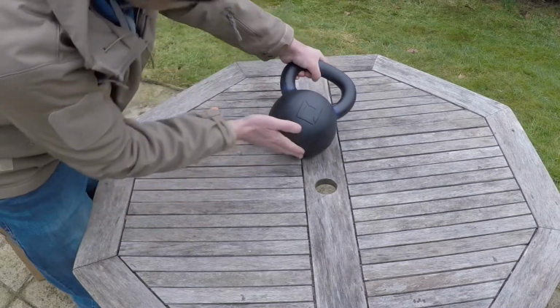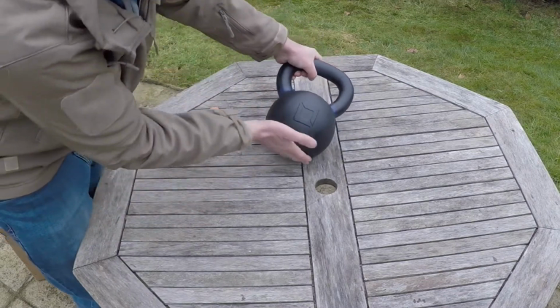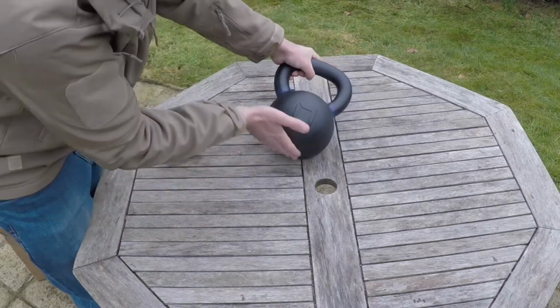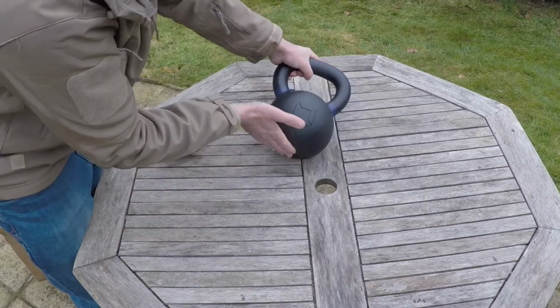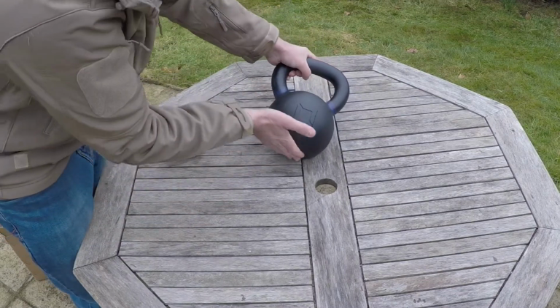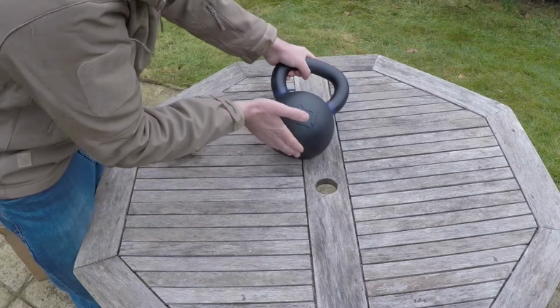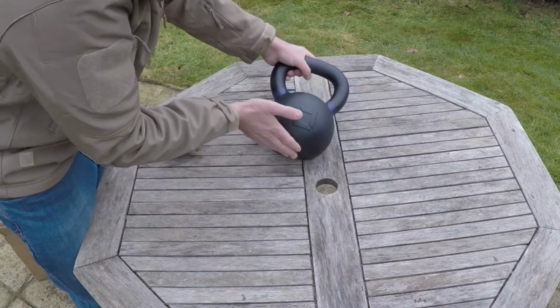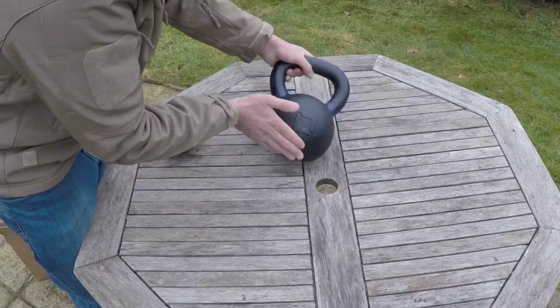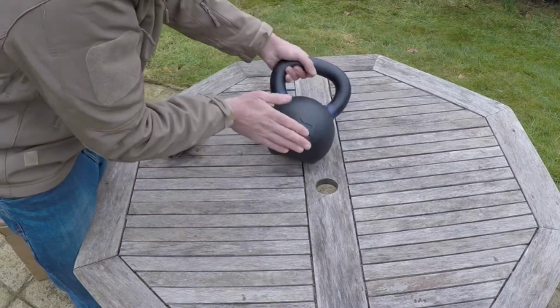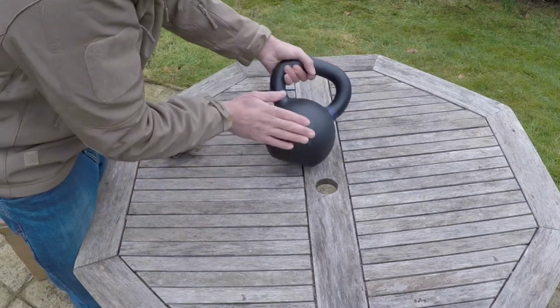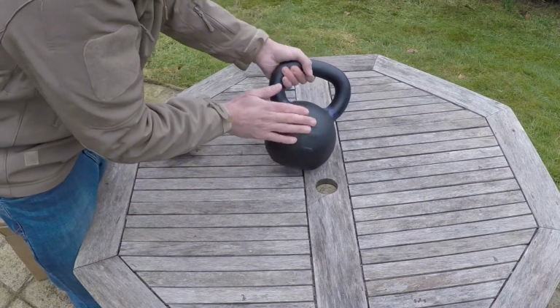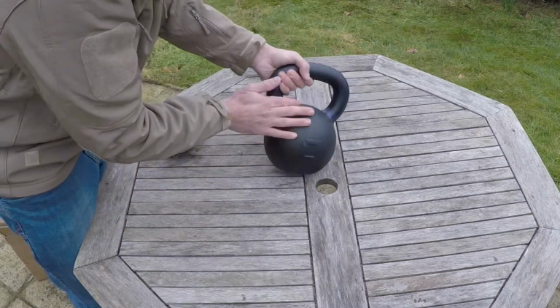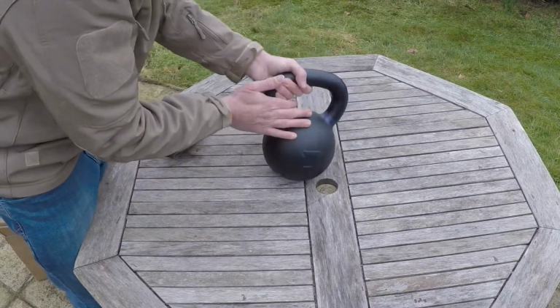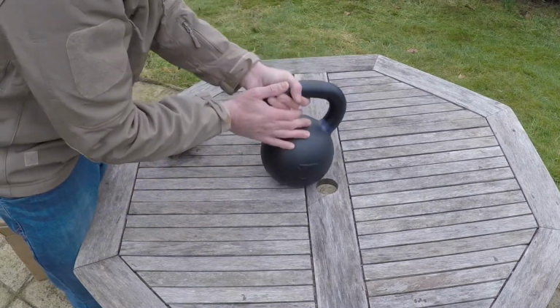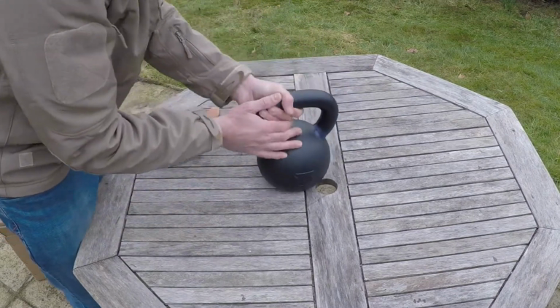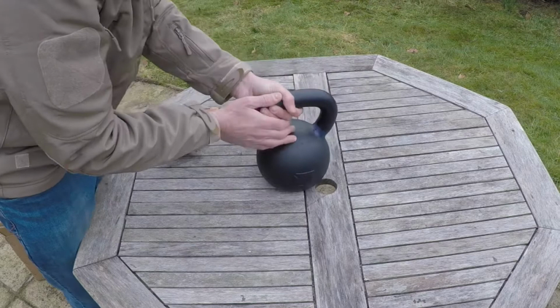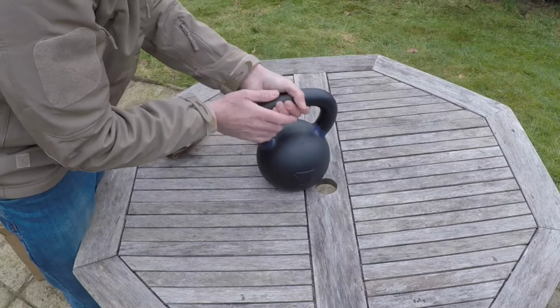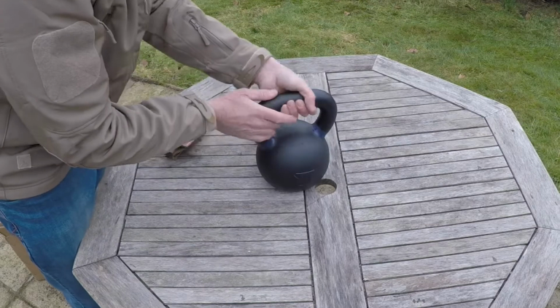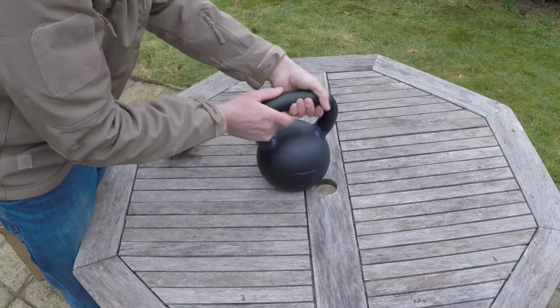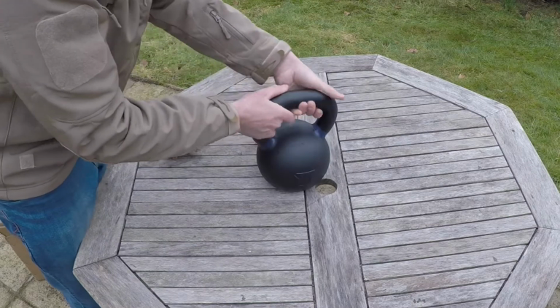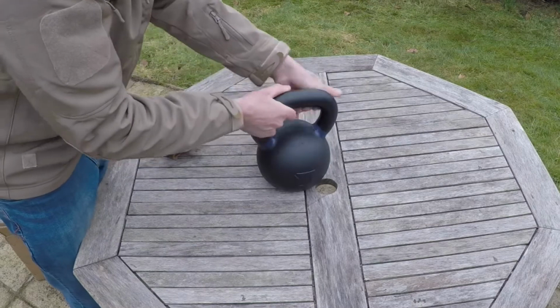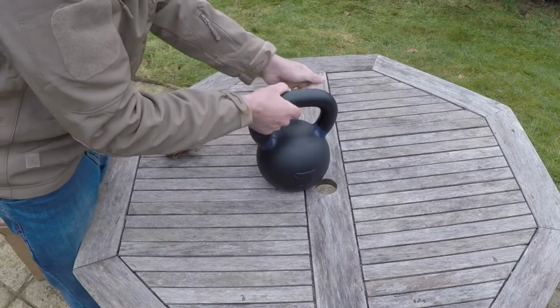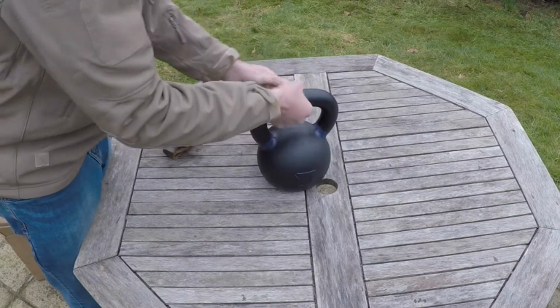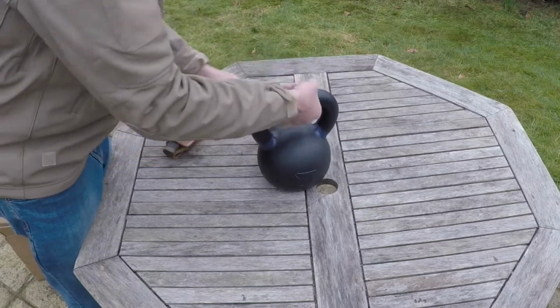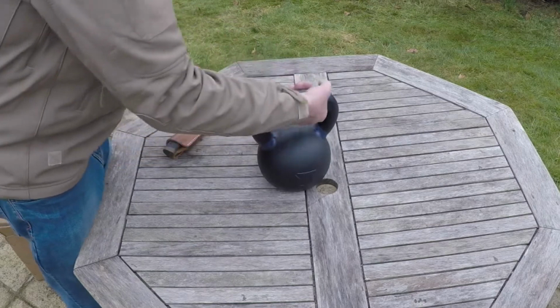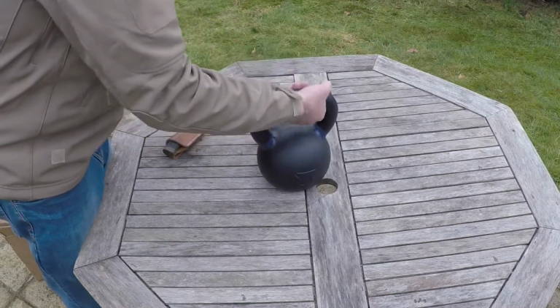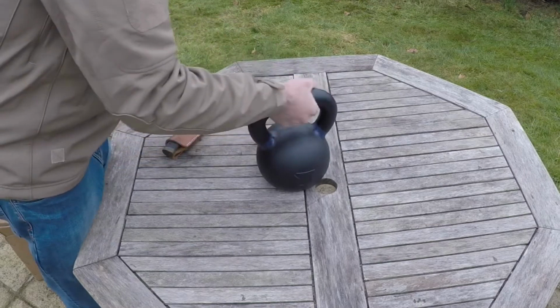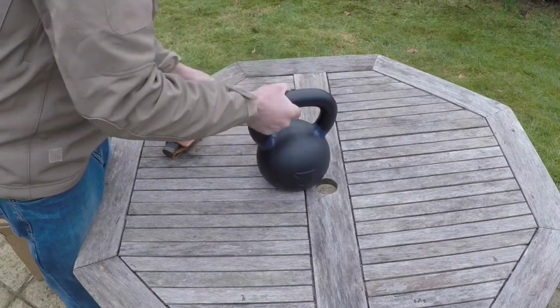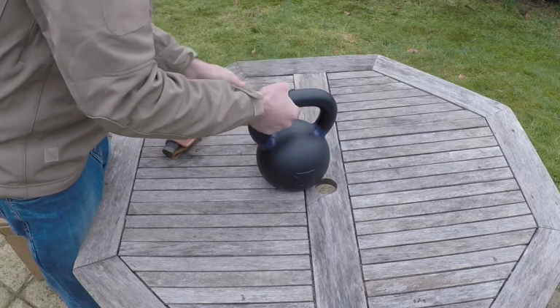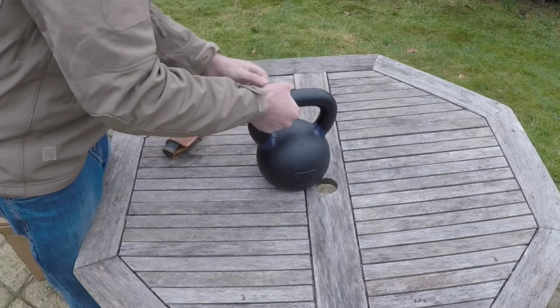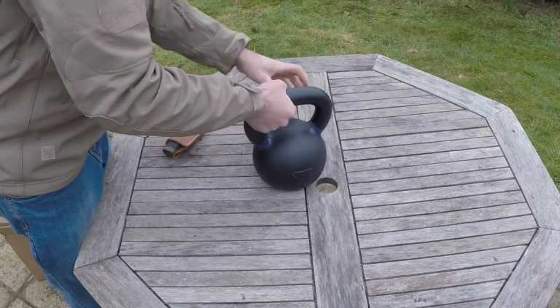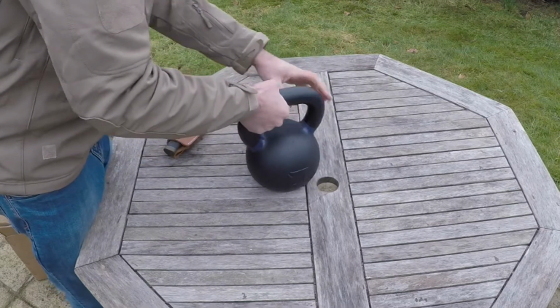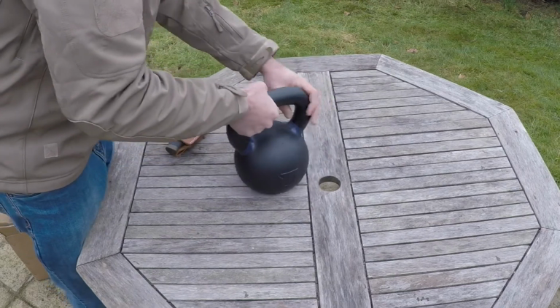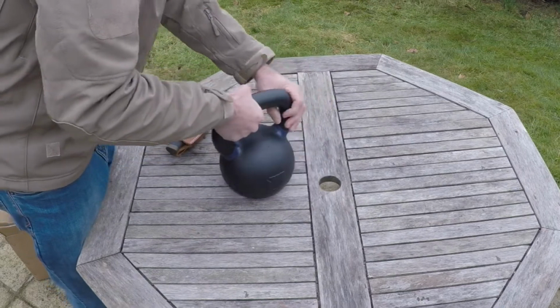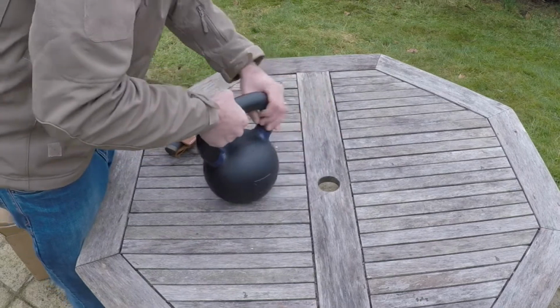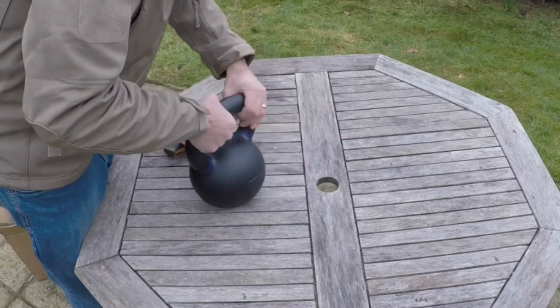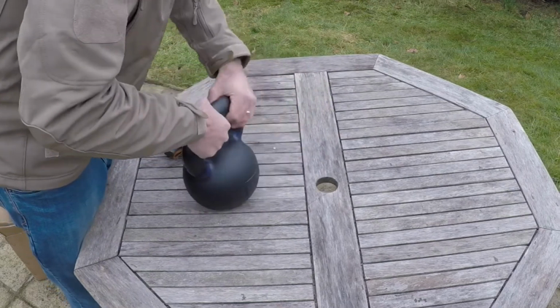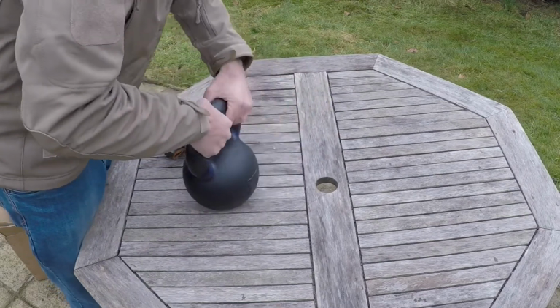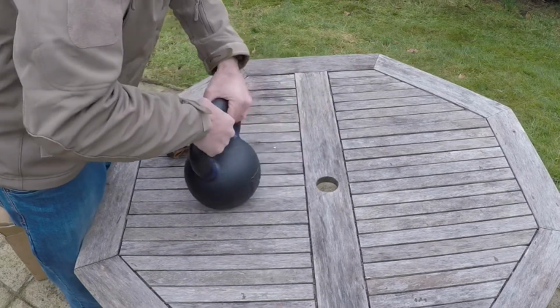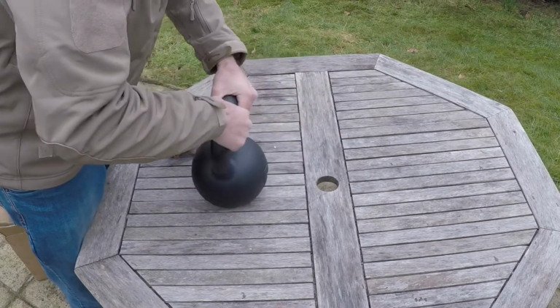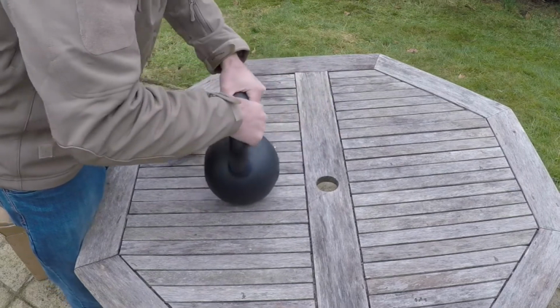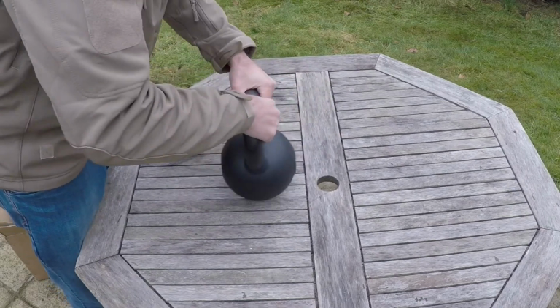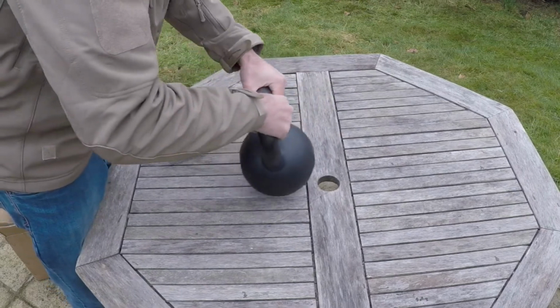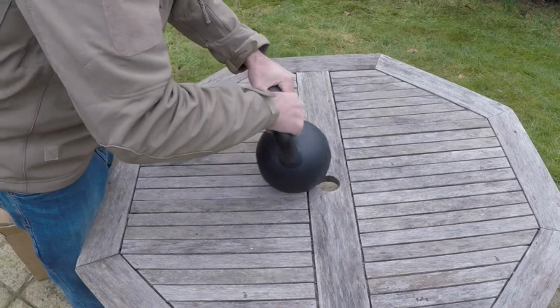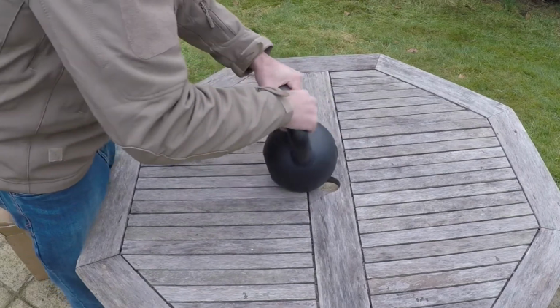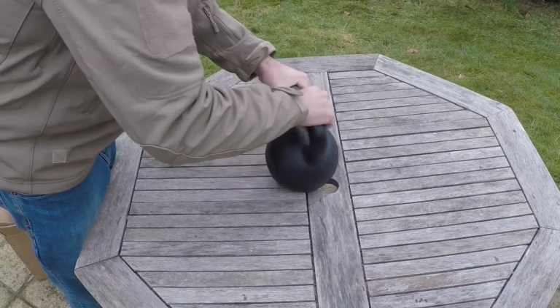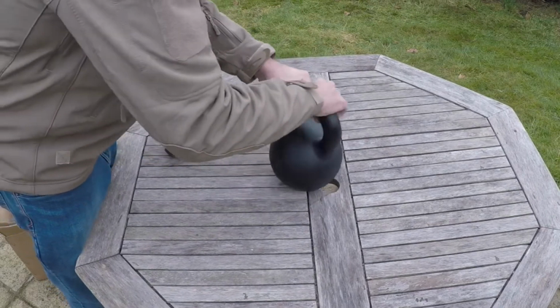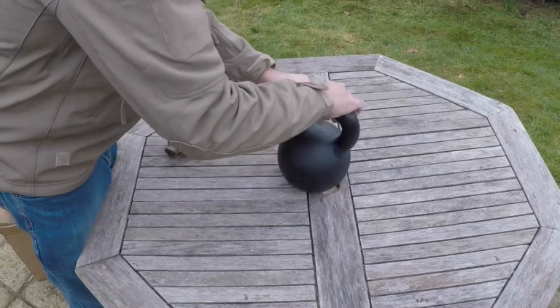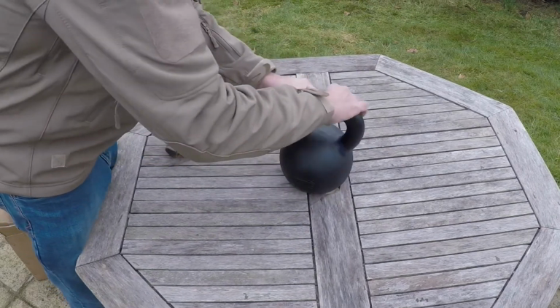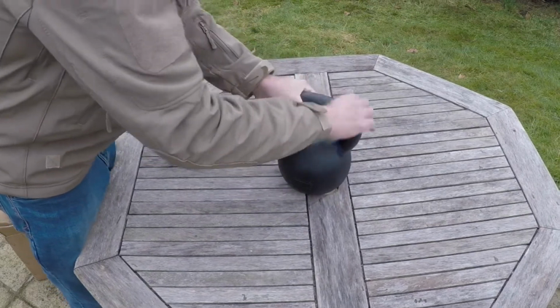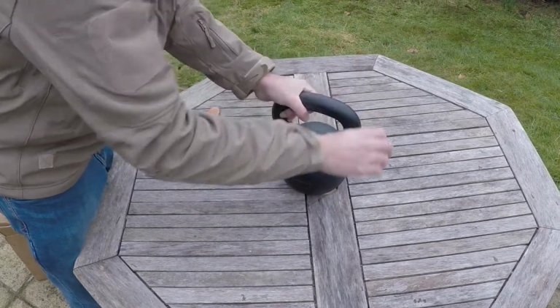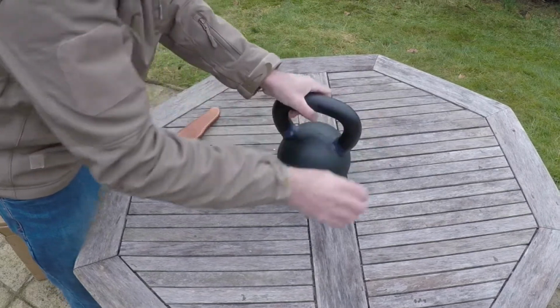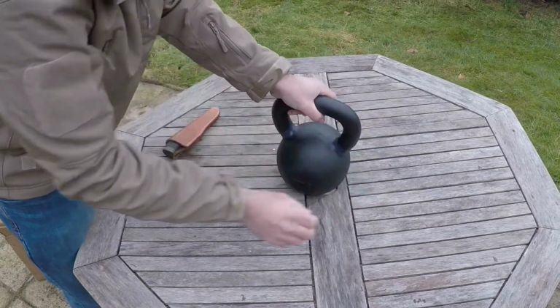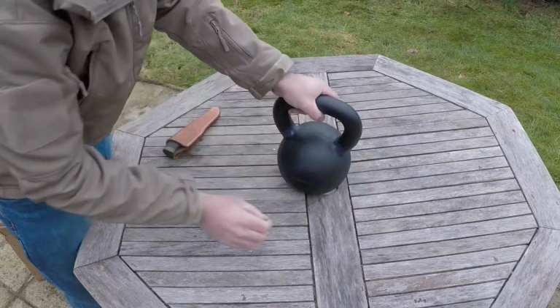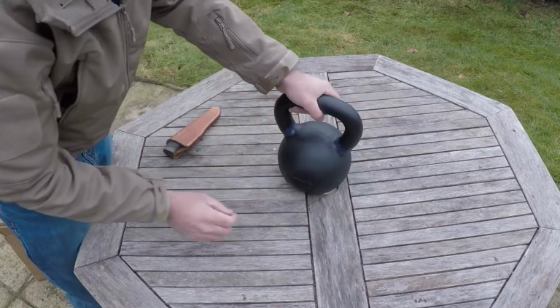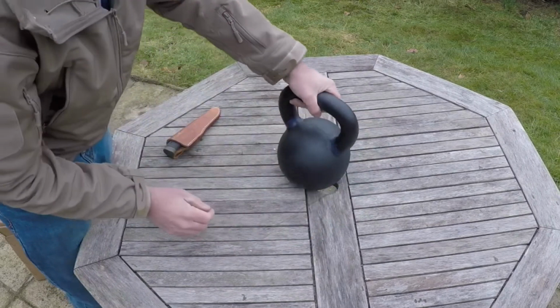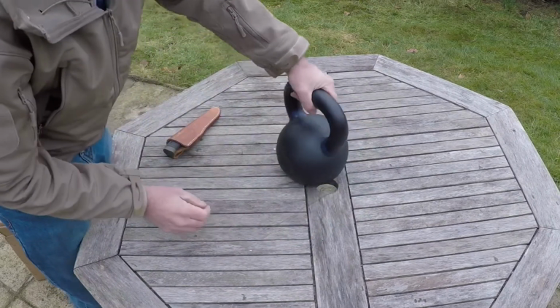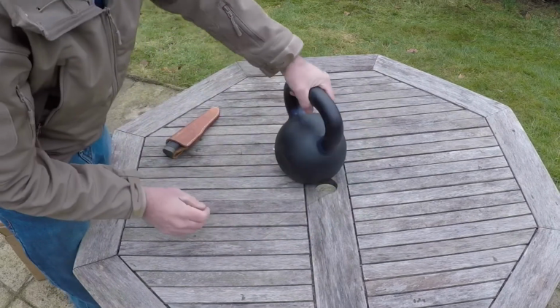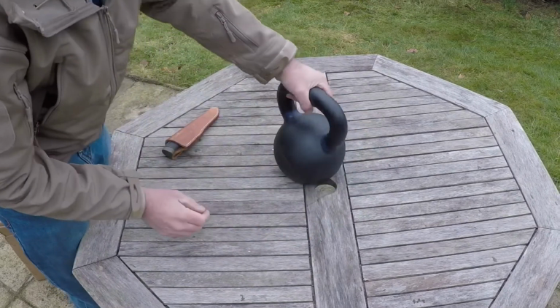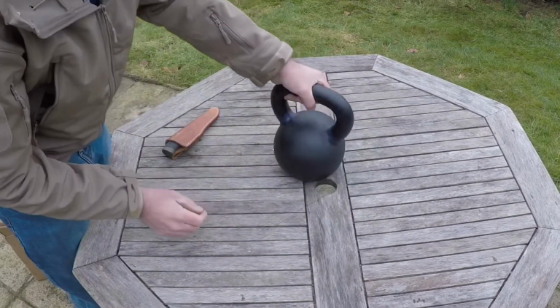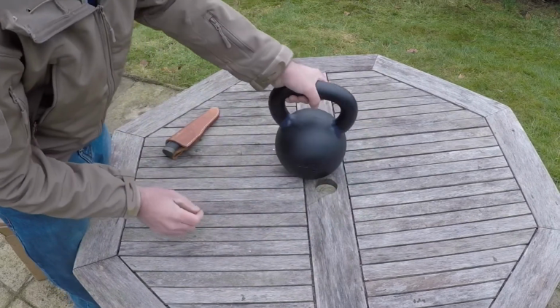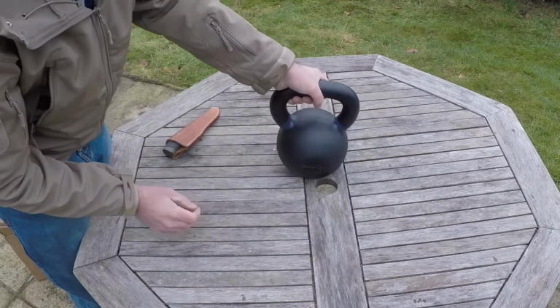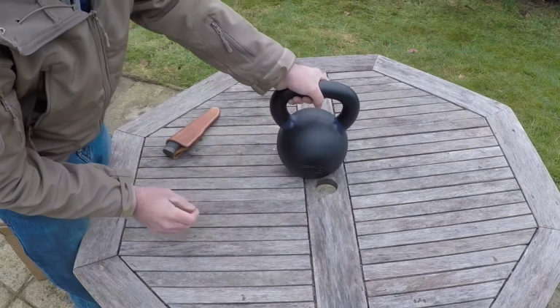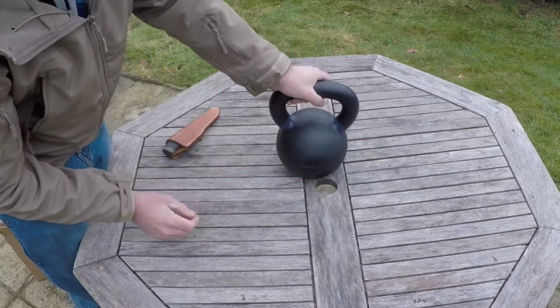And that's it guys. What an absolute beaut.